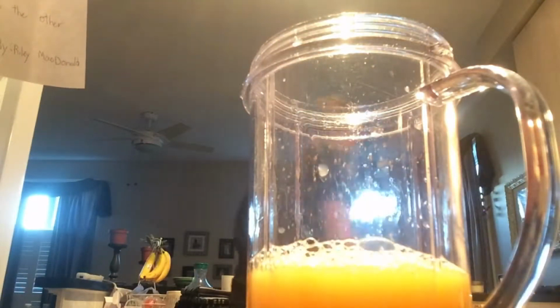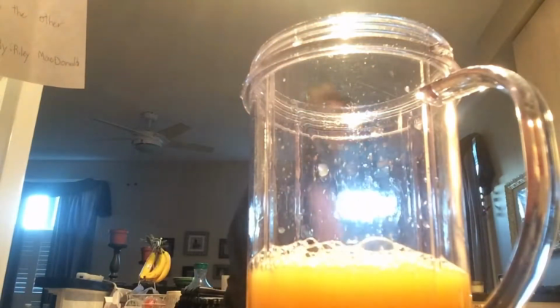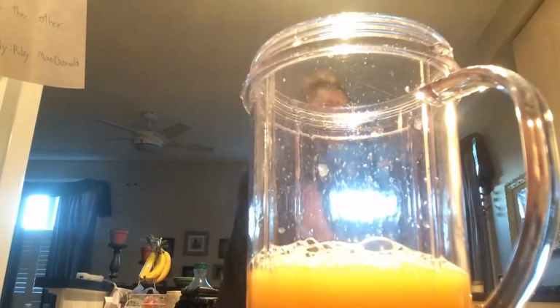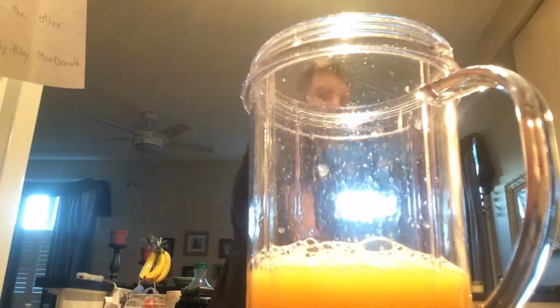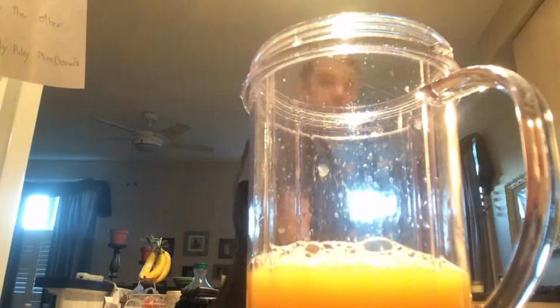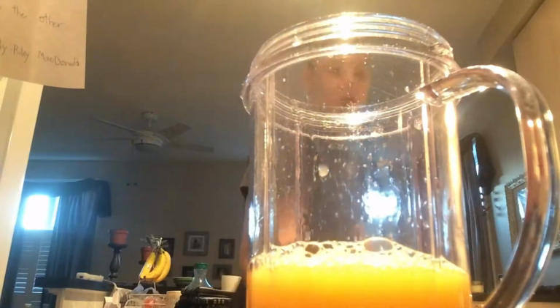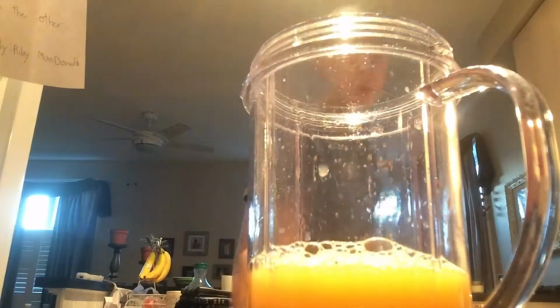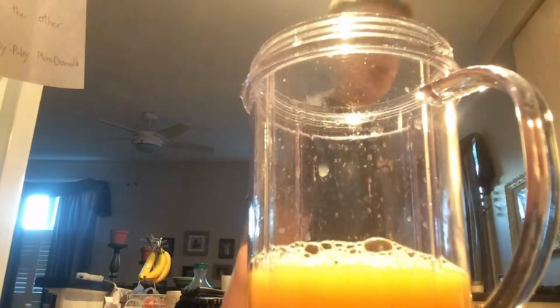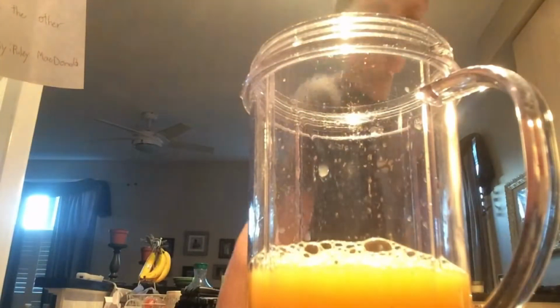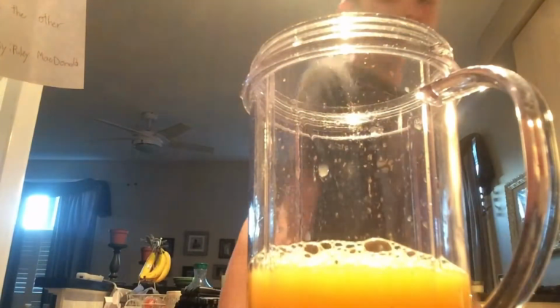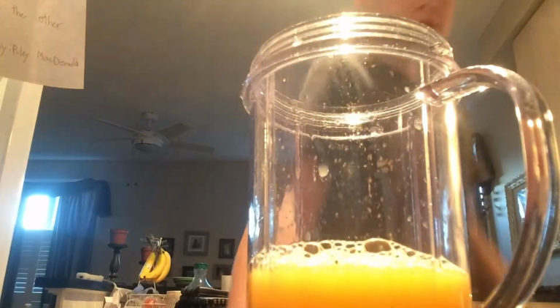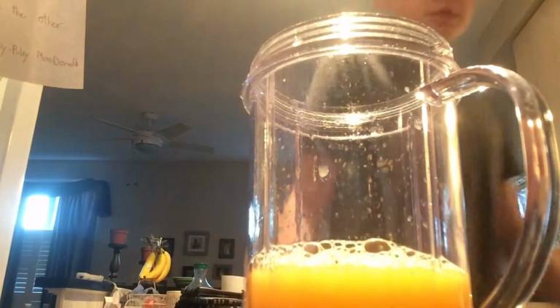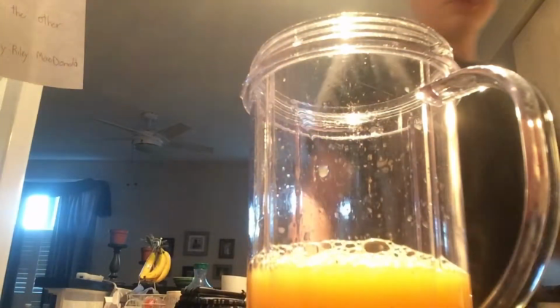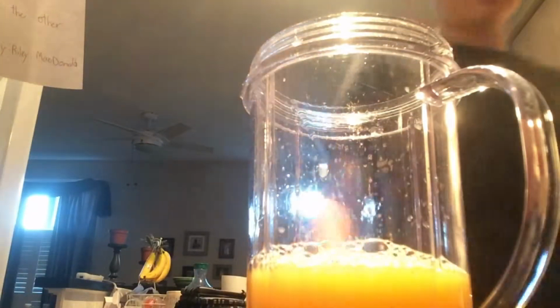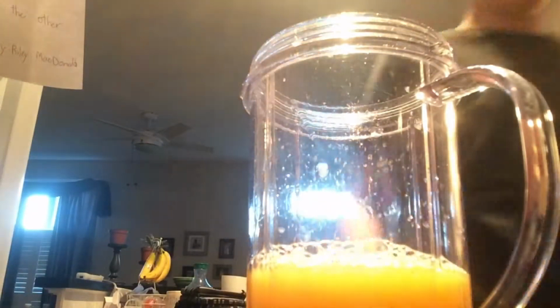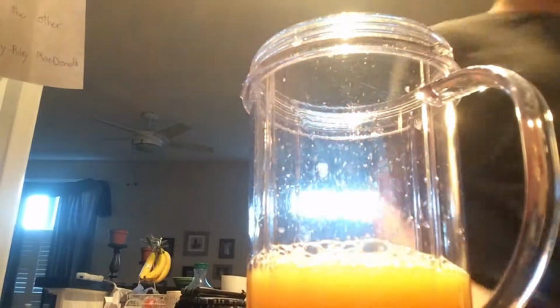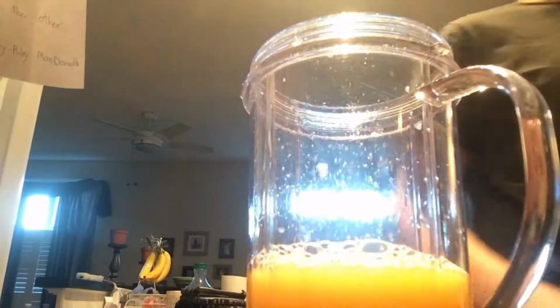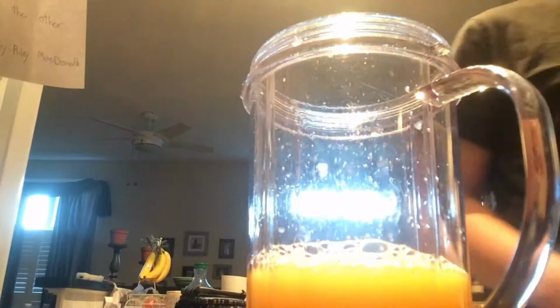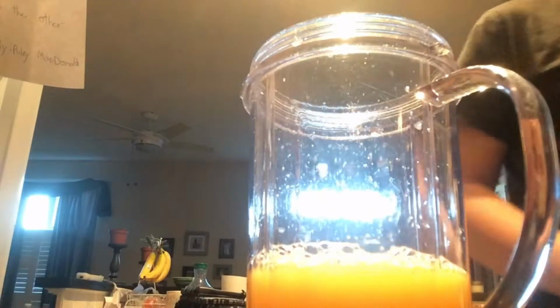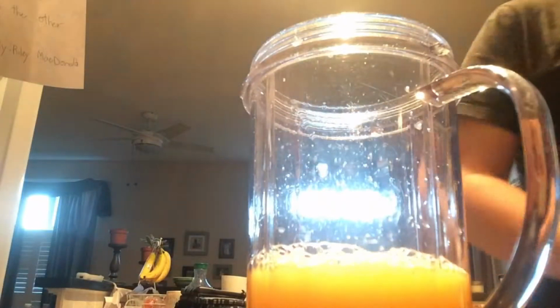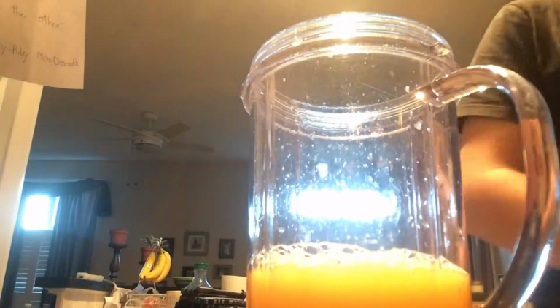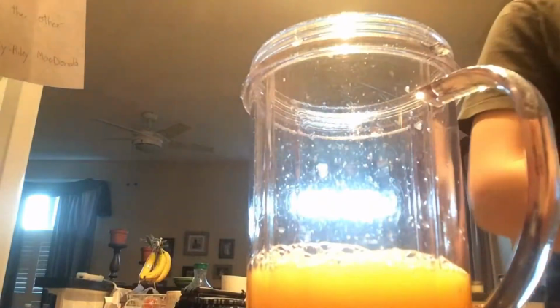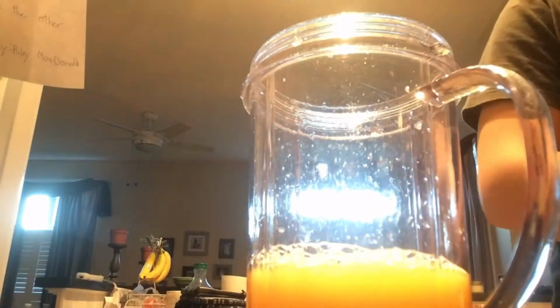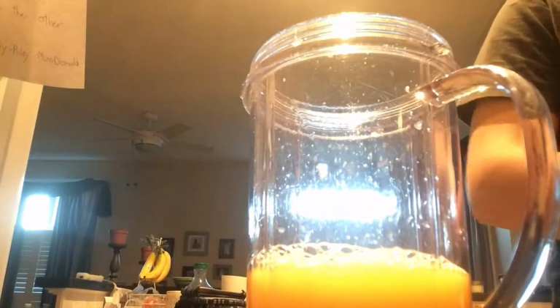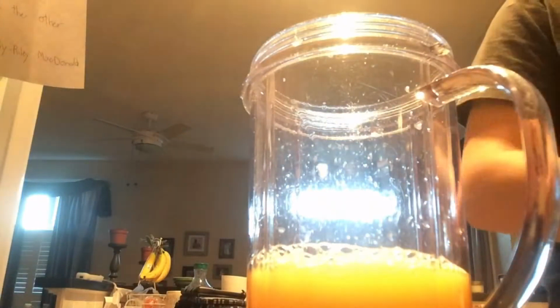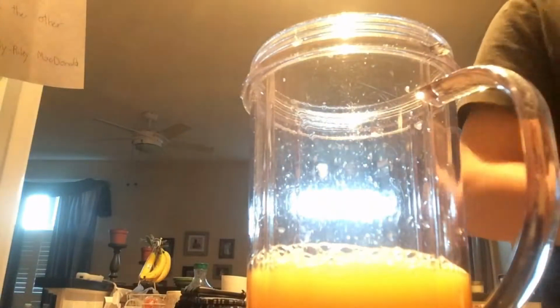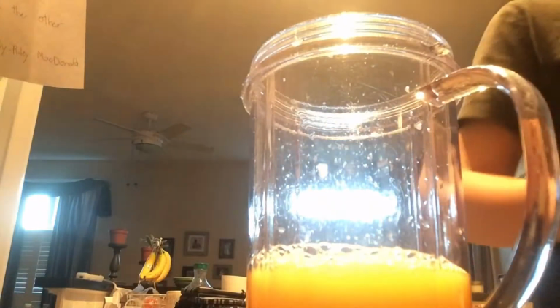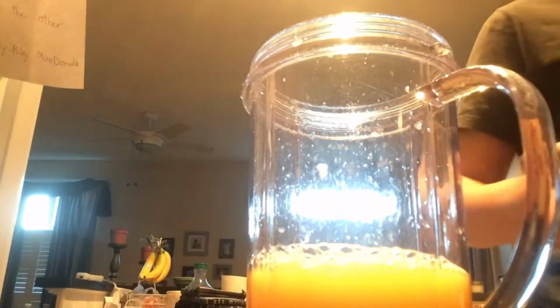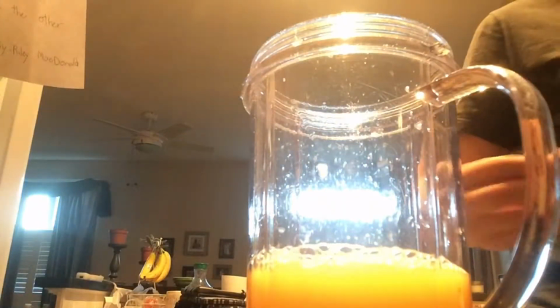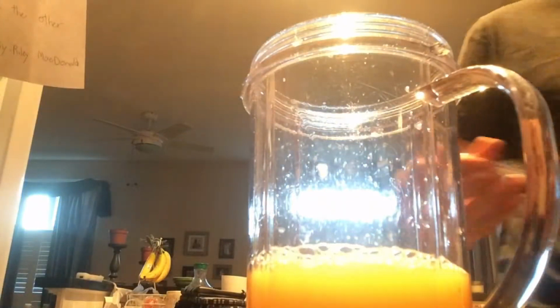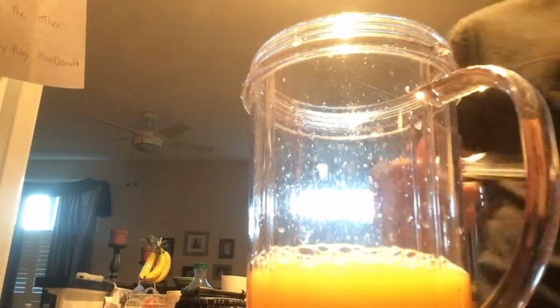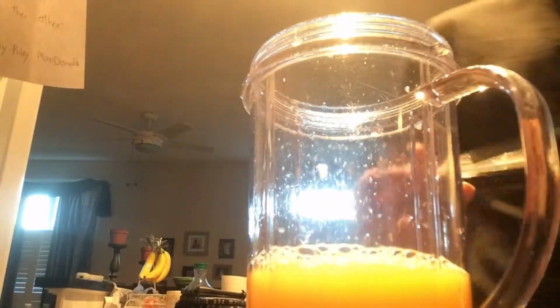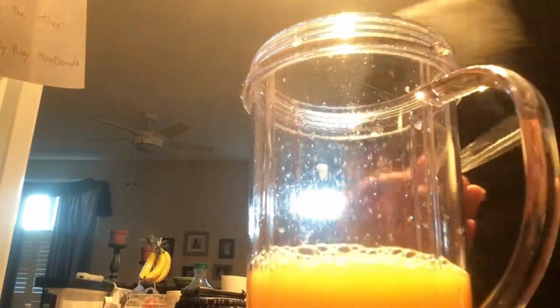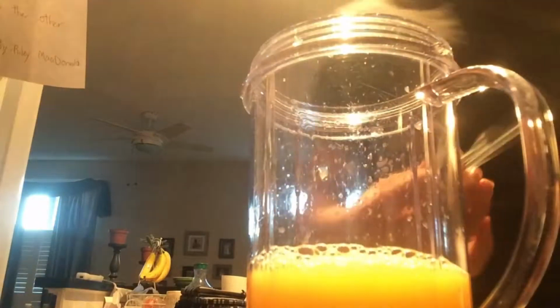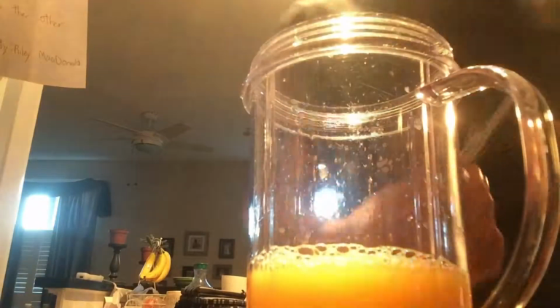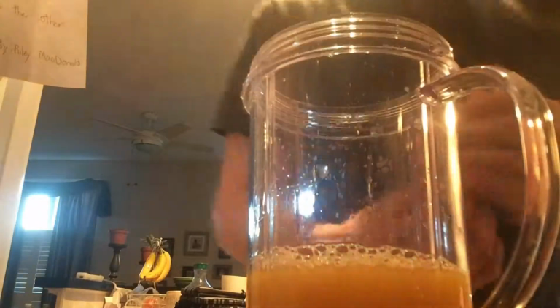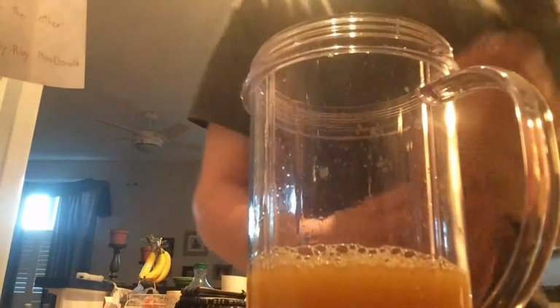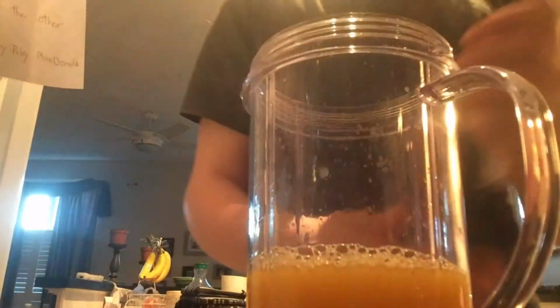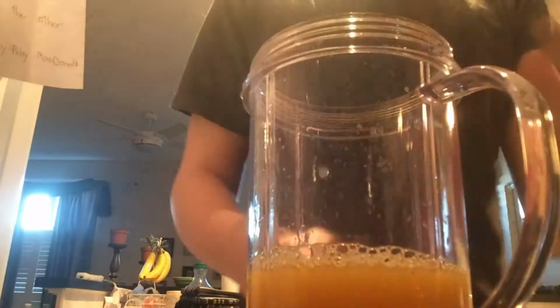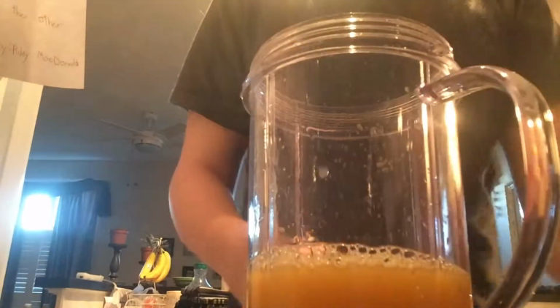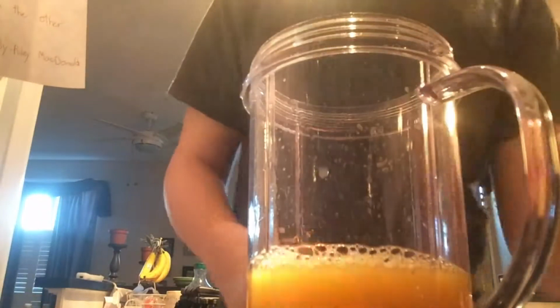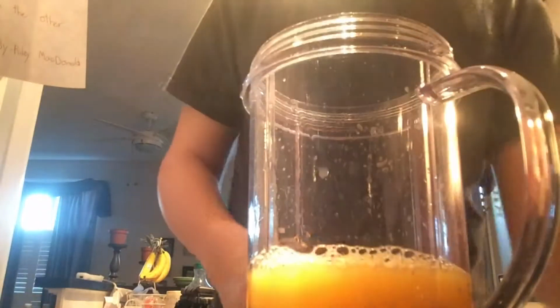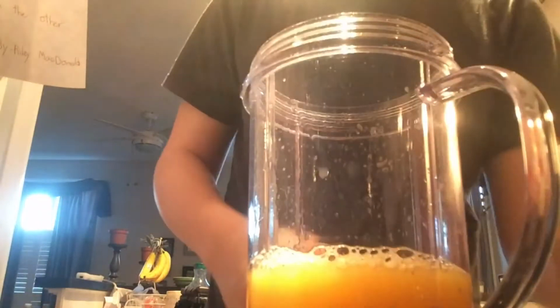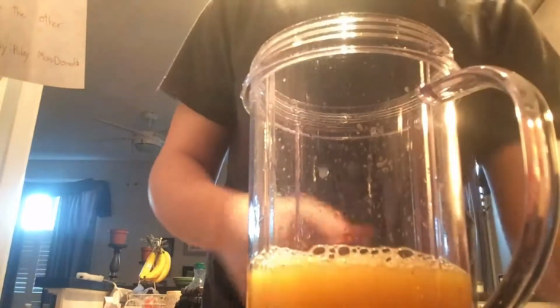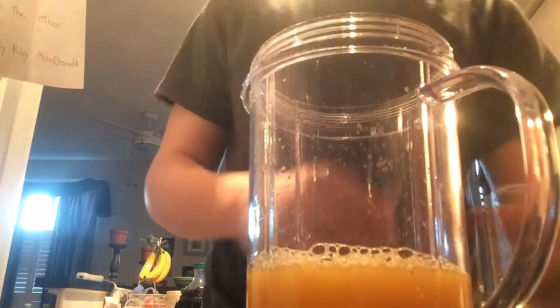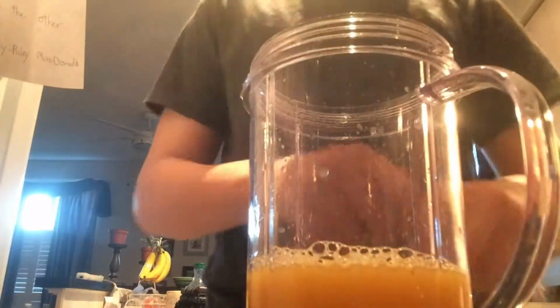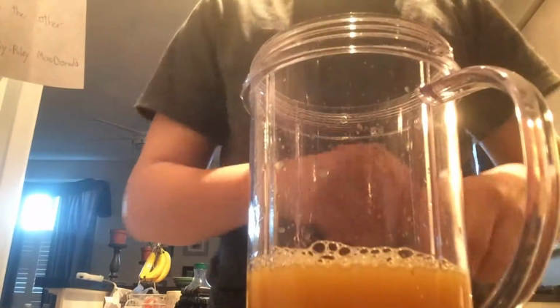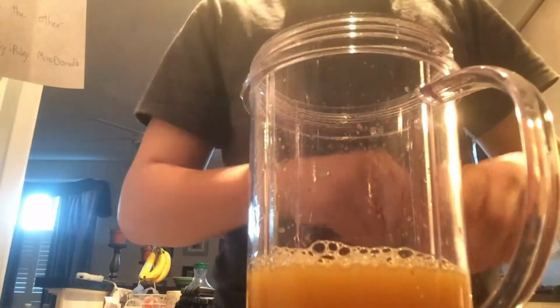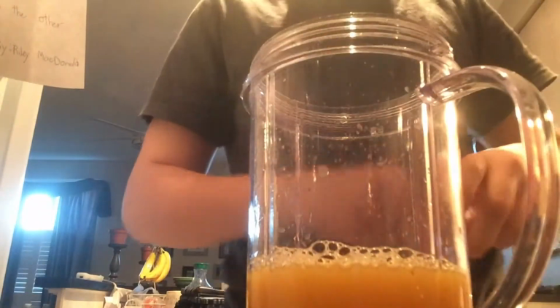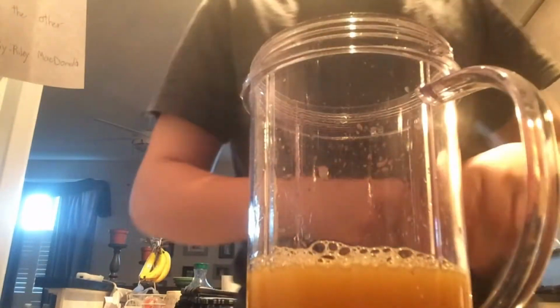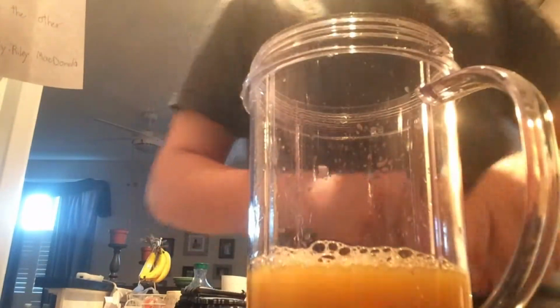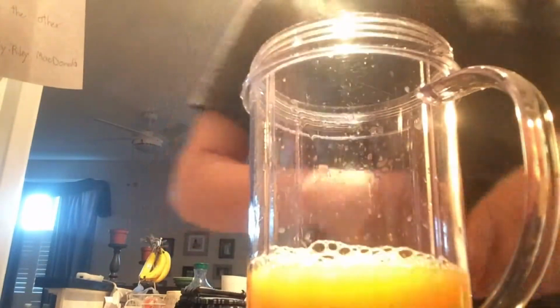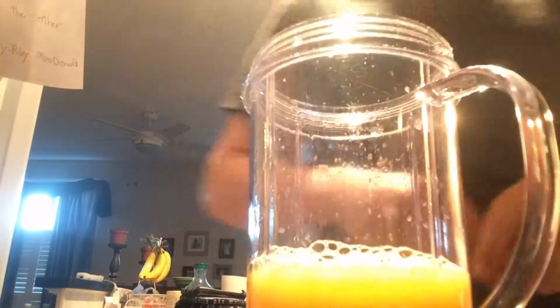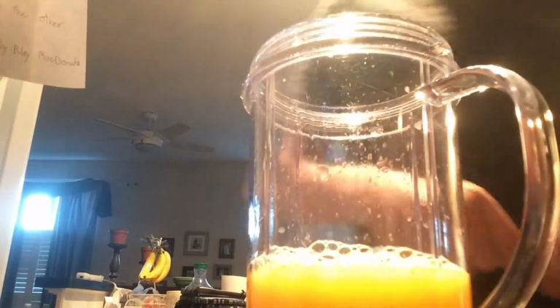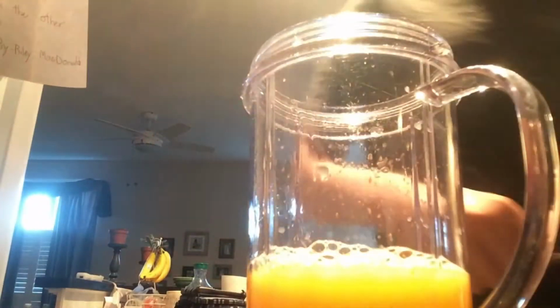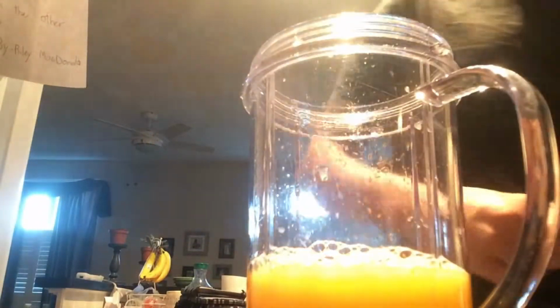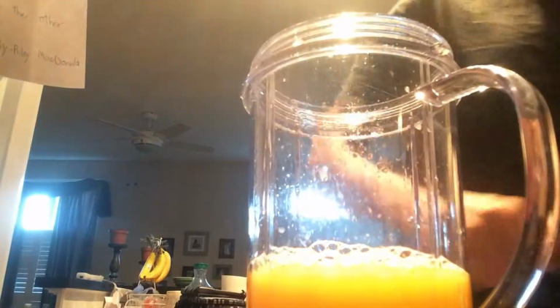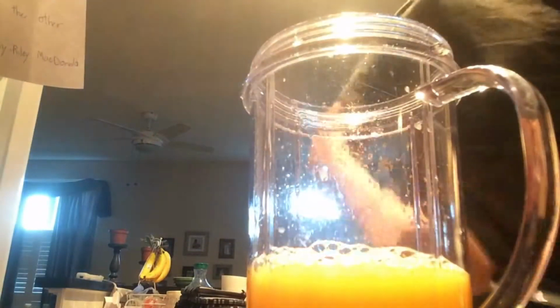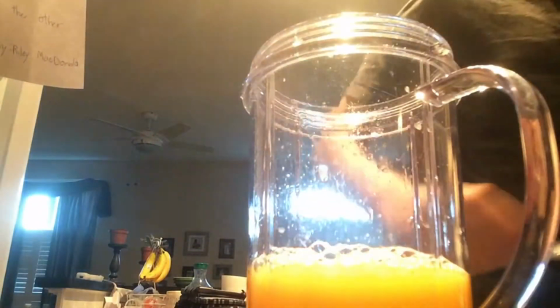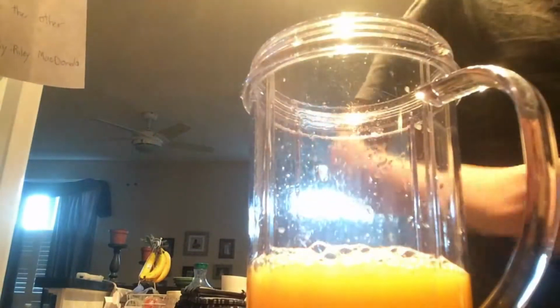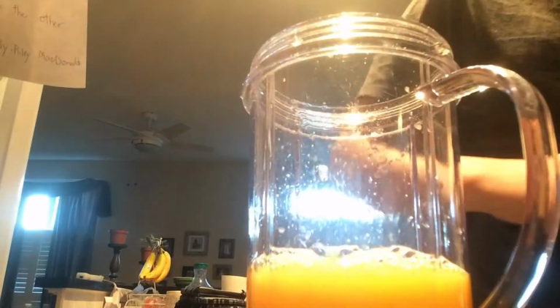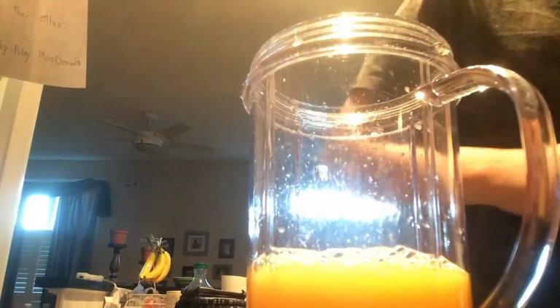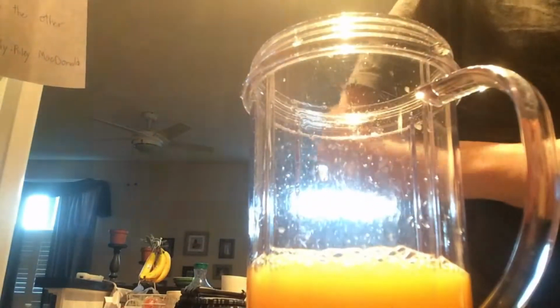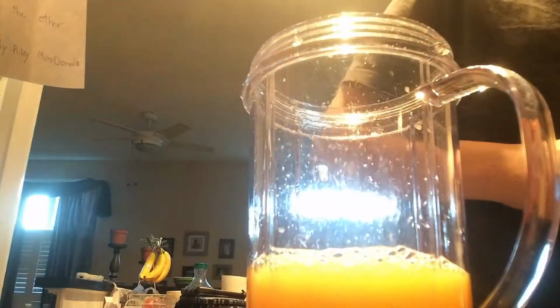Okay, so now that you got half of your juice in, you better put the other half in.